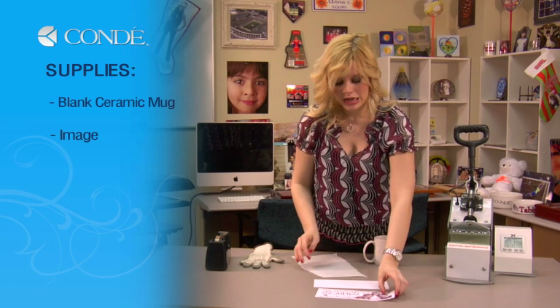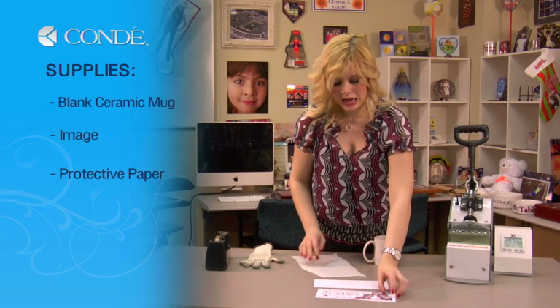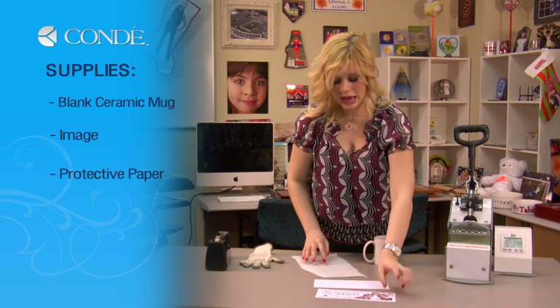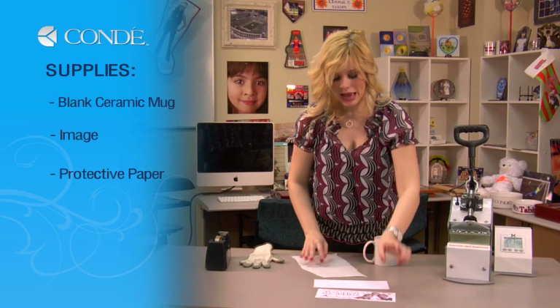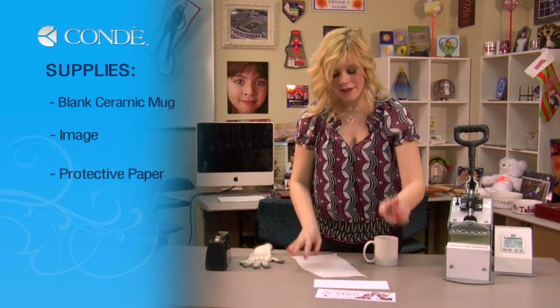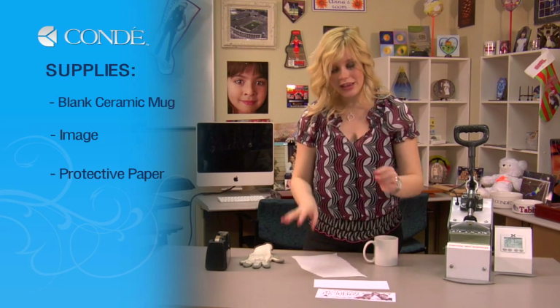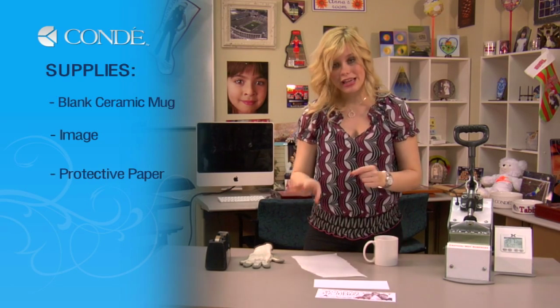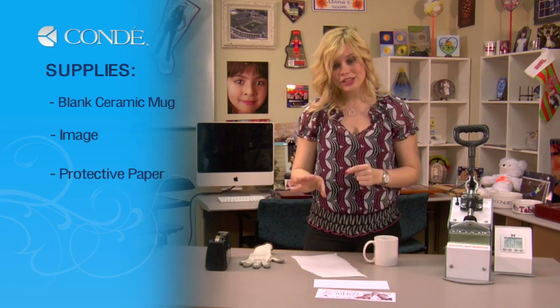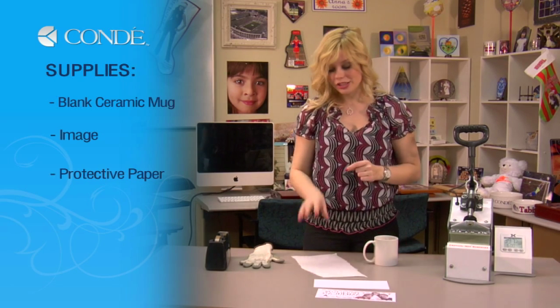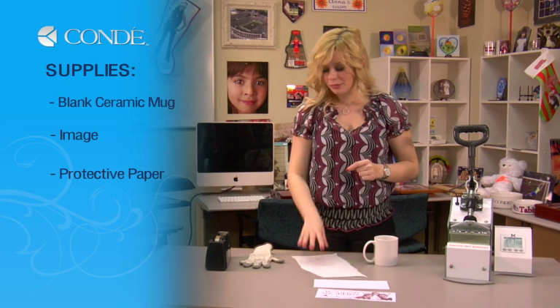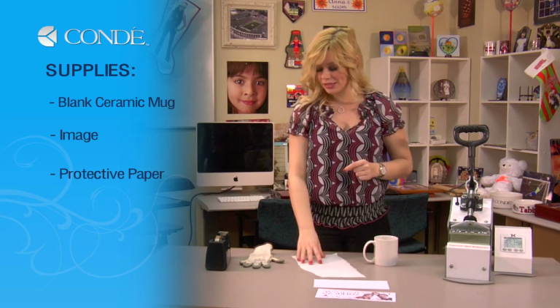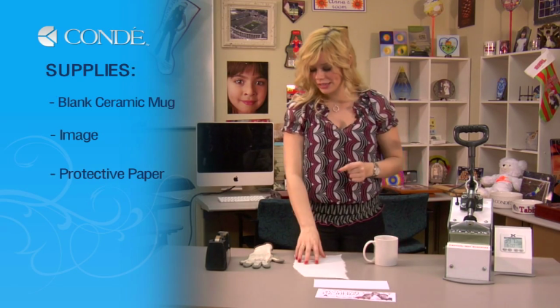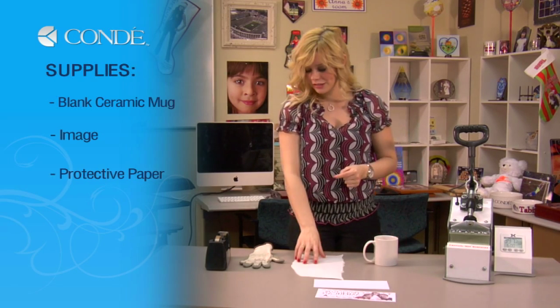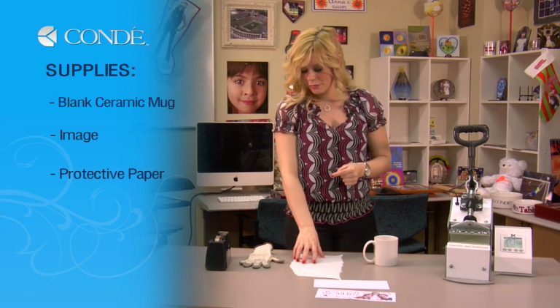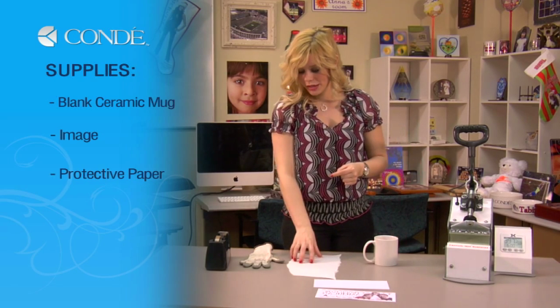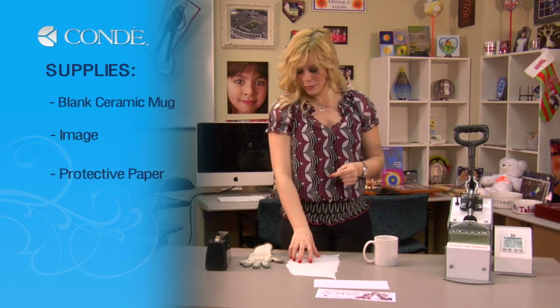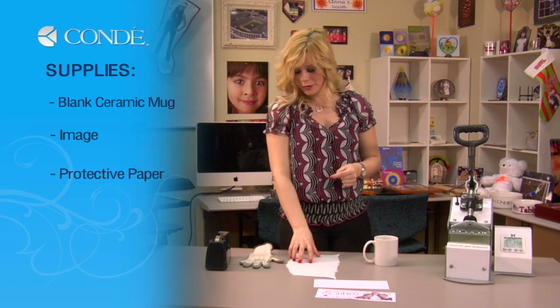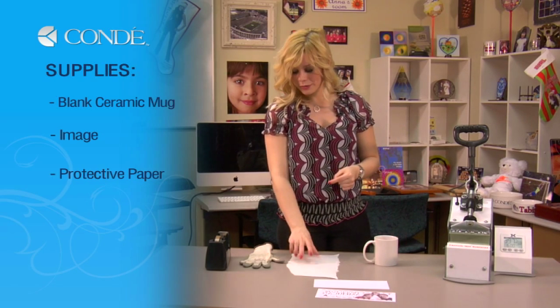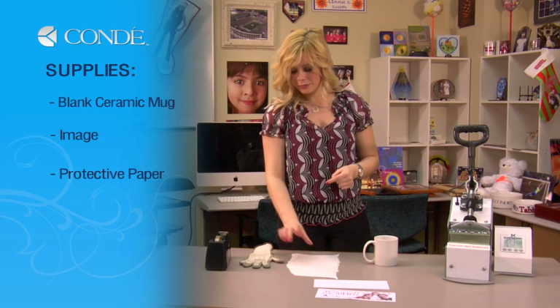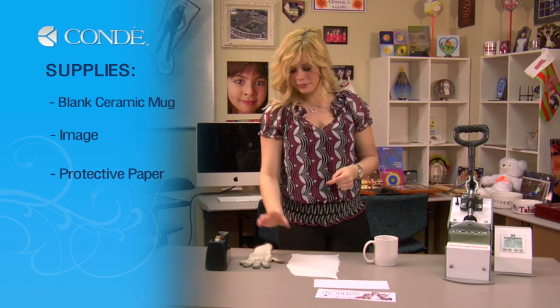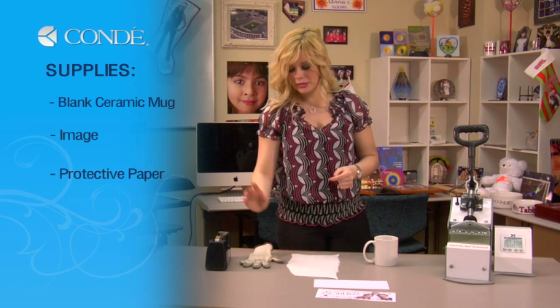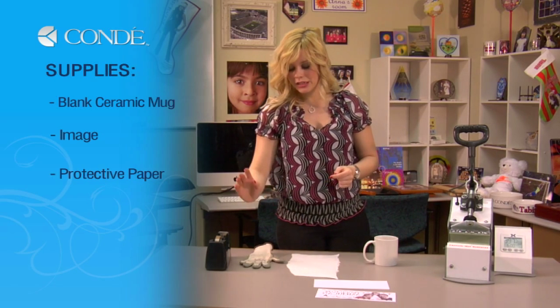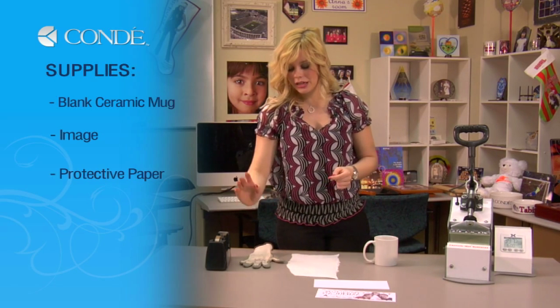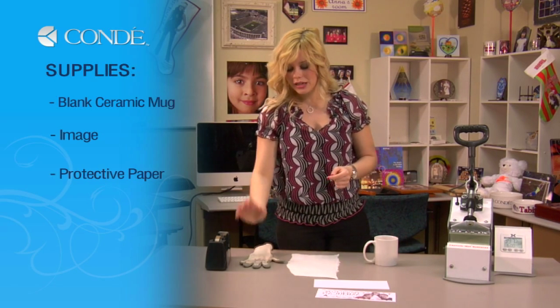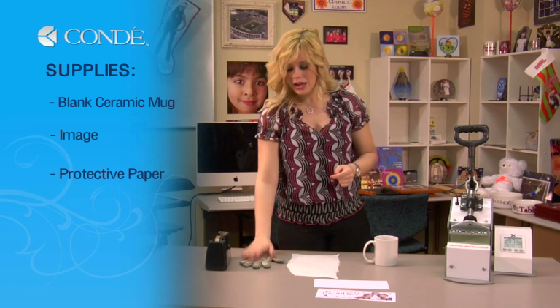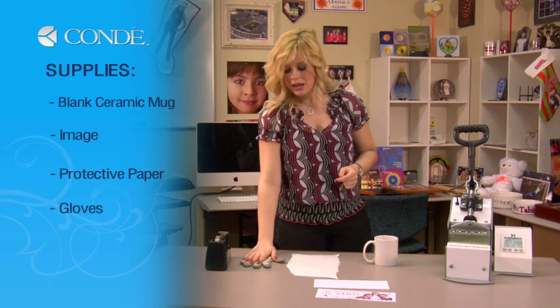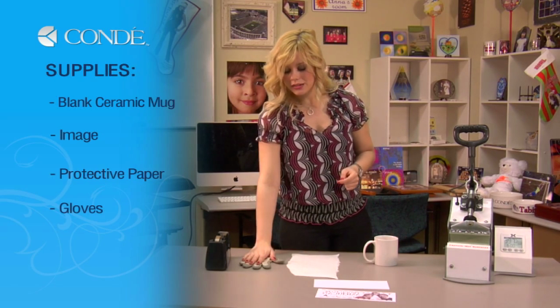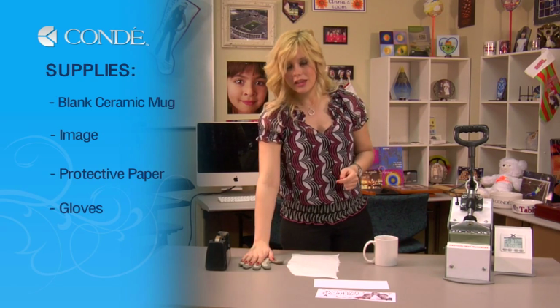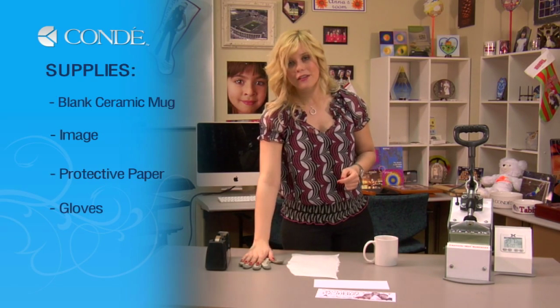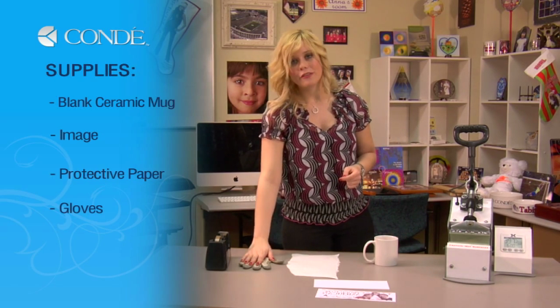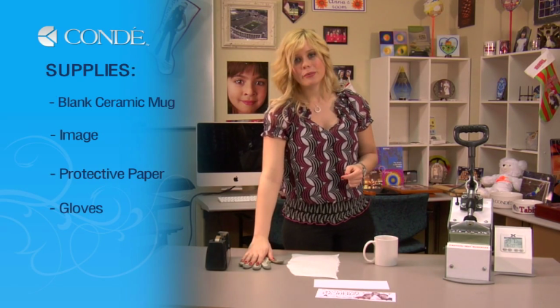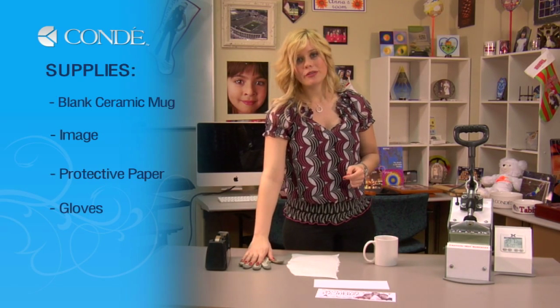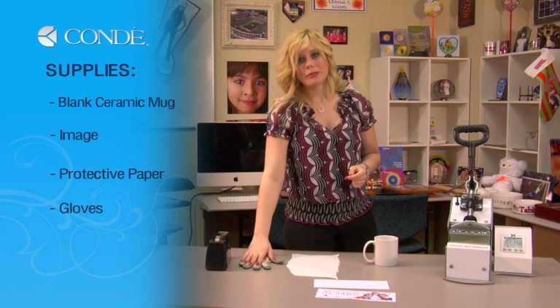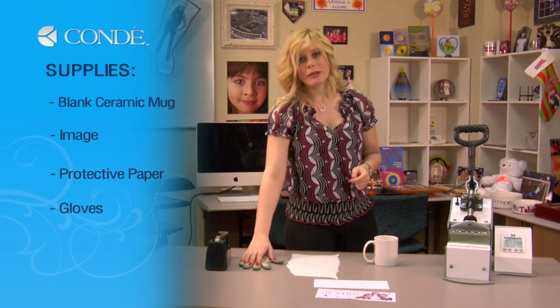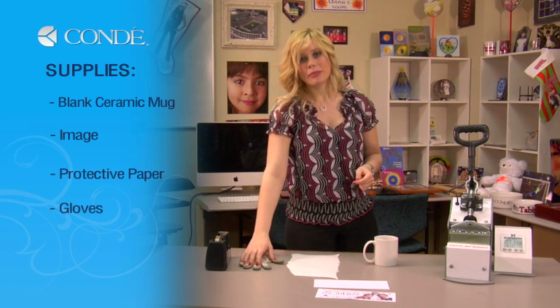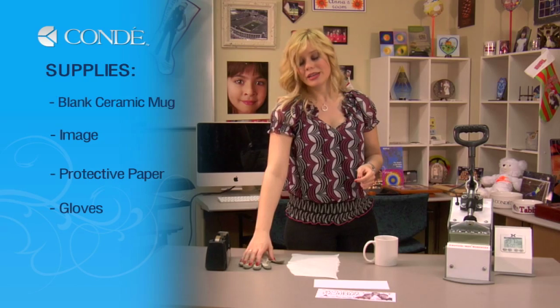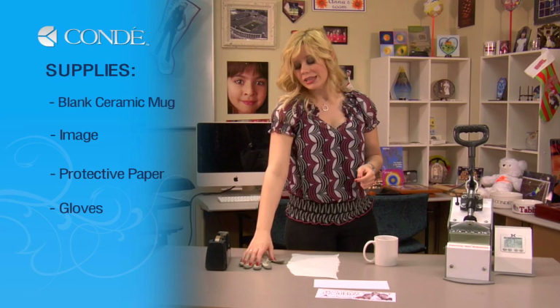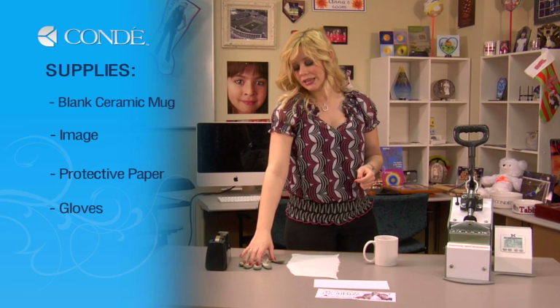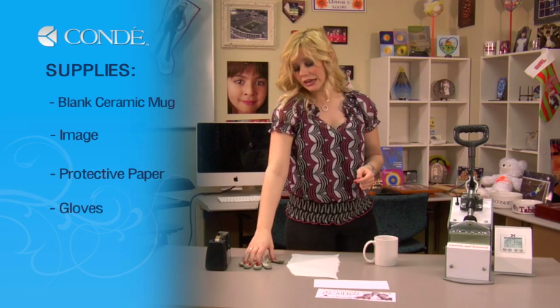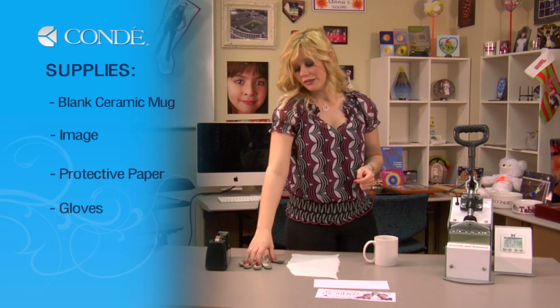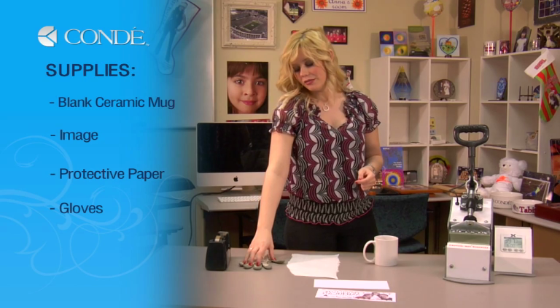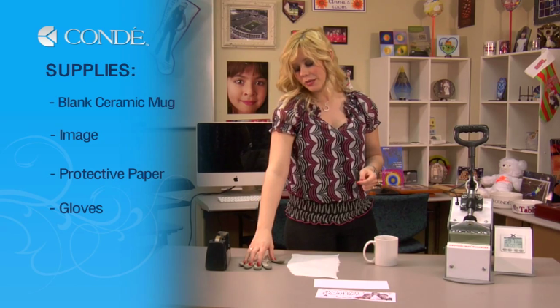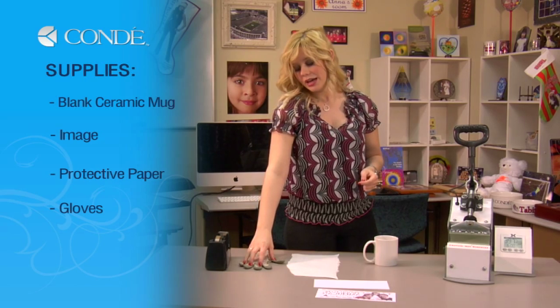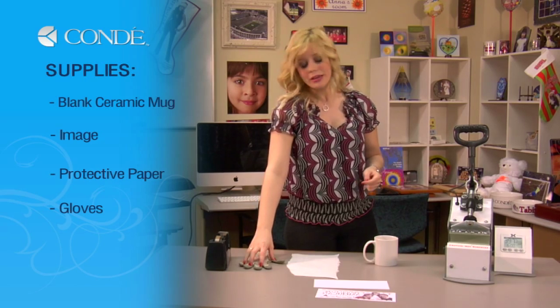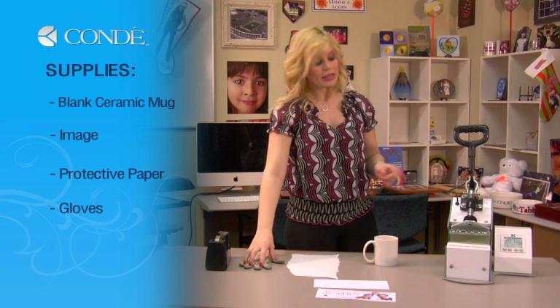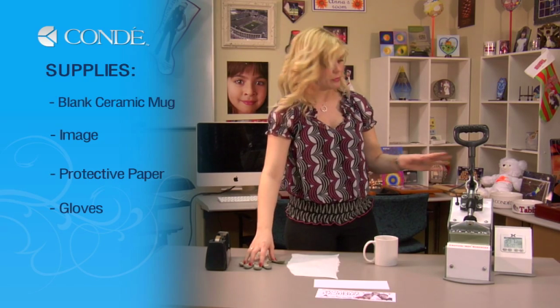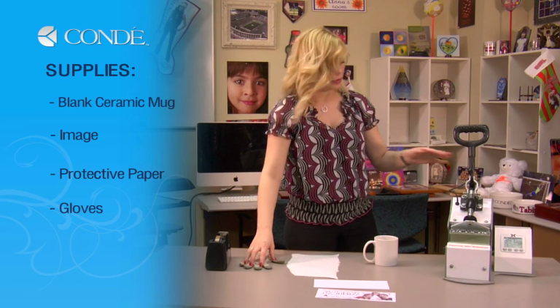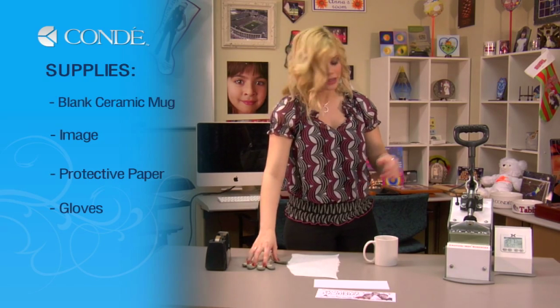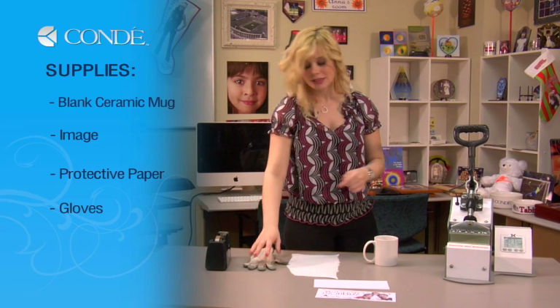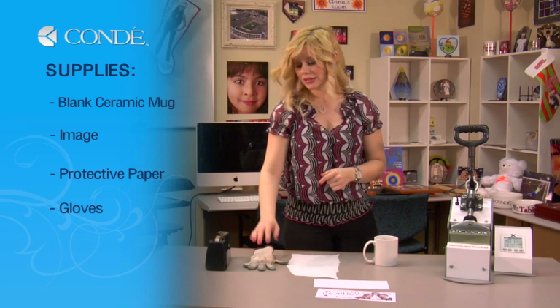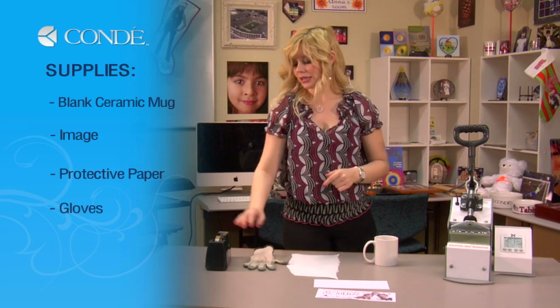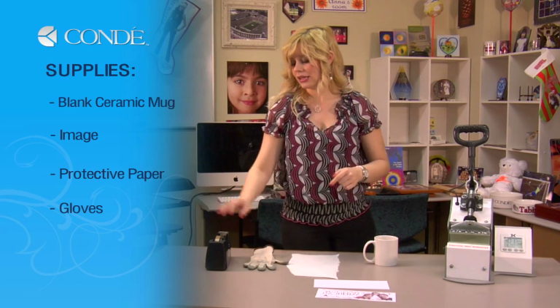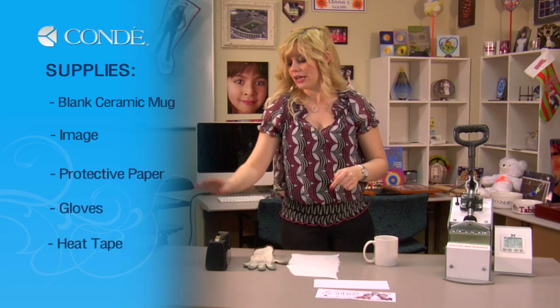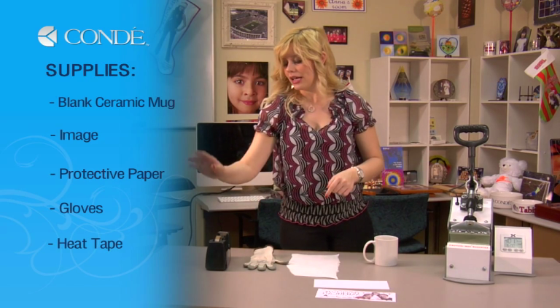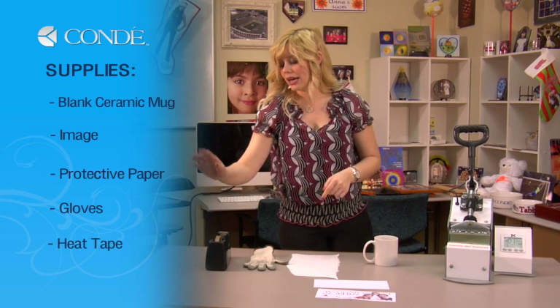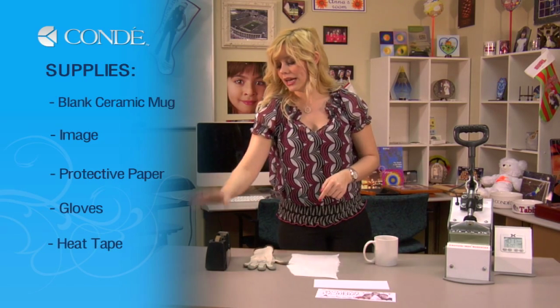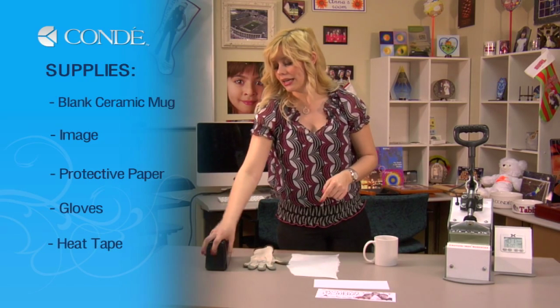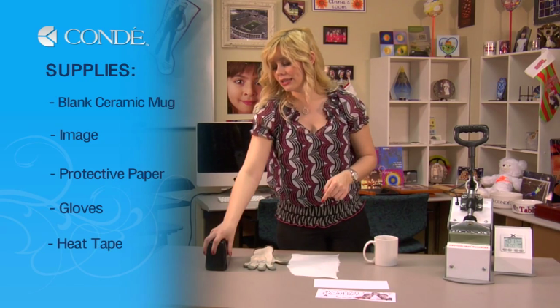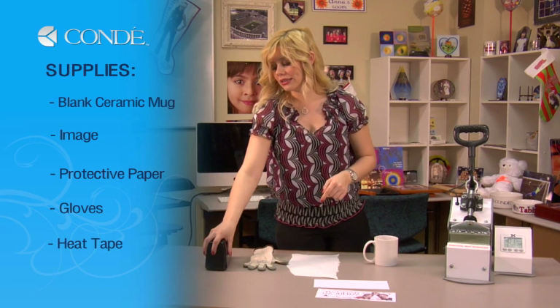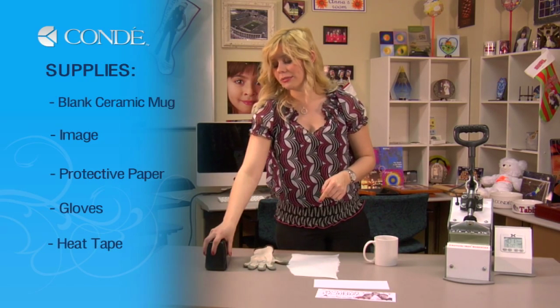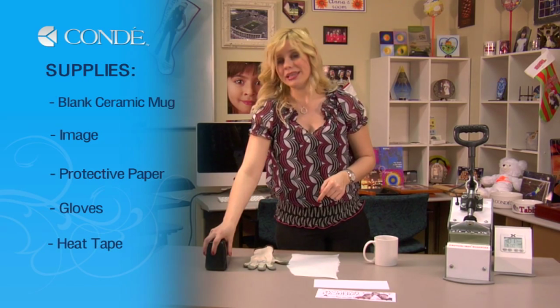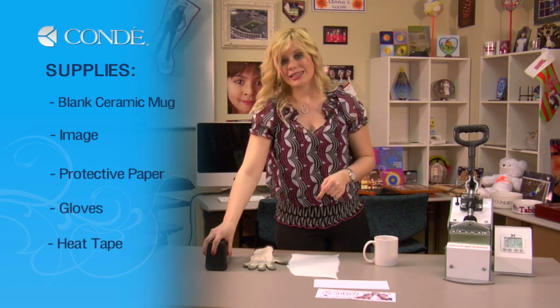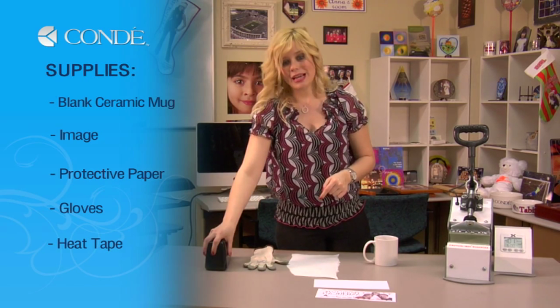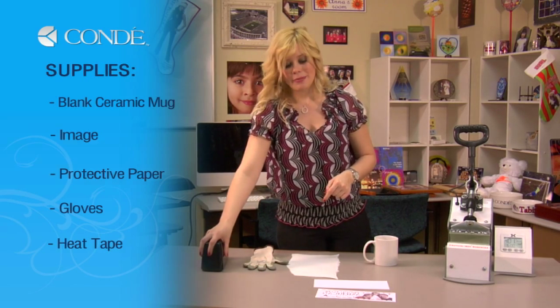I have a sheet of protective paper, a glove for moving my mug in and out of my heat press, and some heat tape.